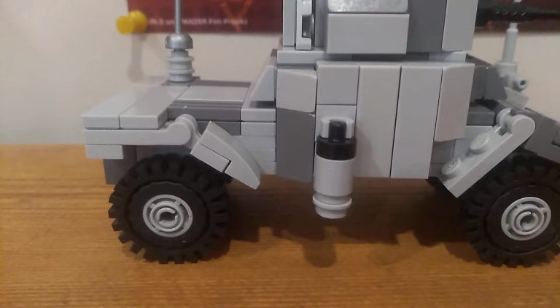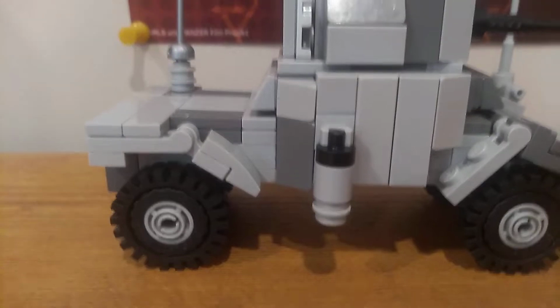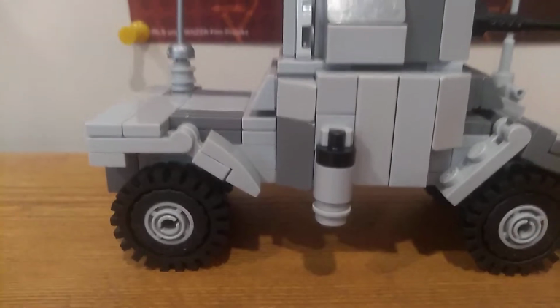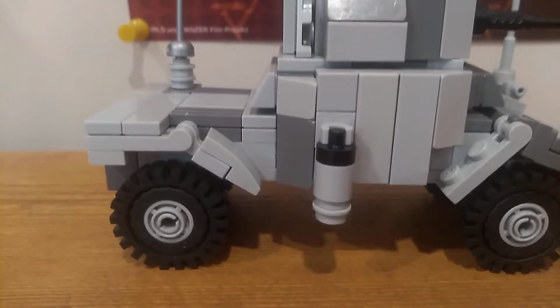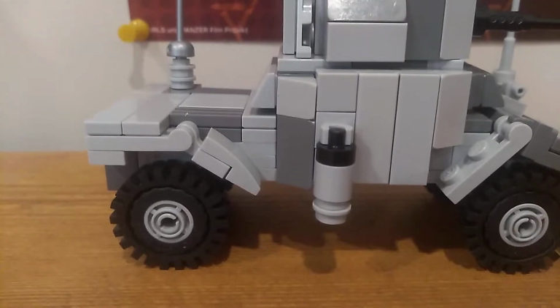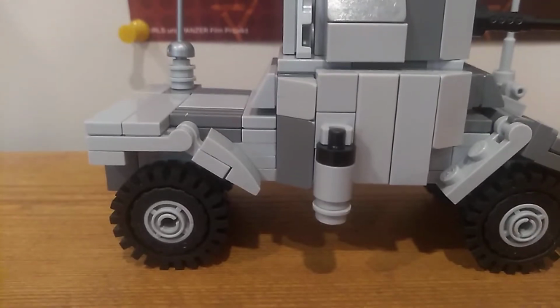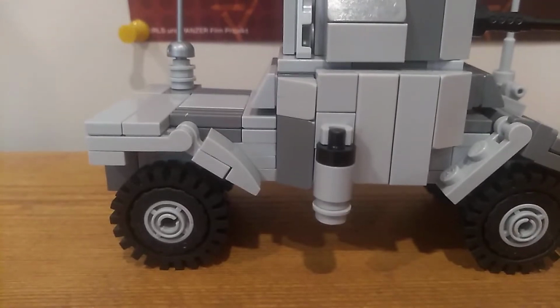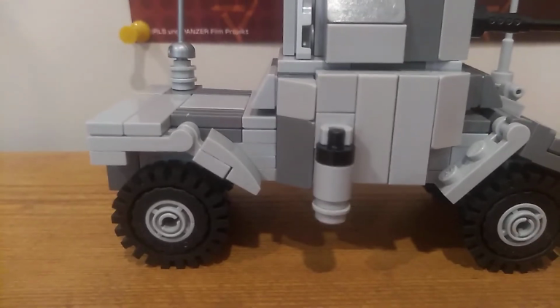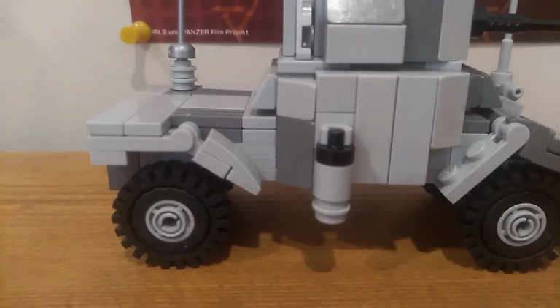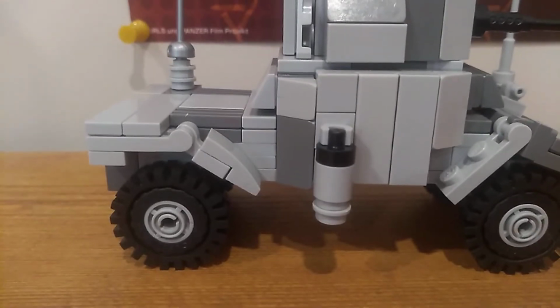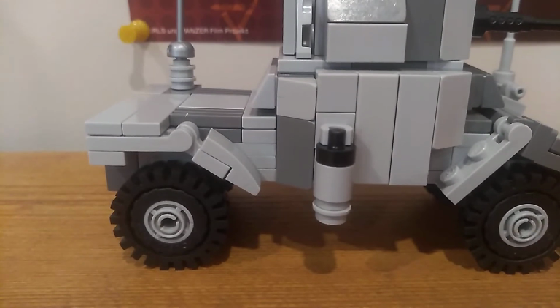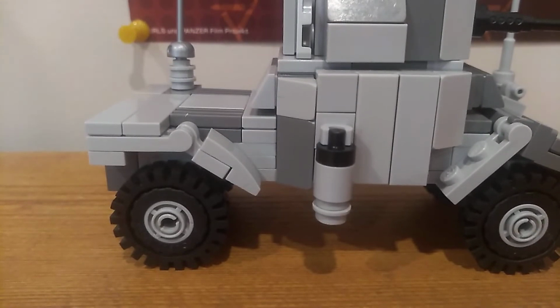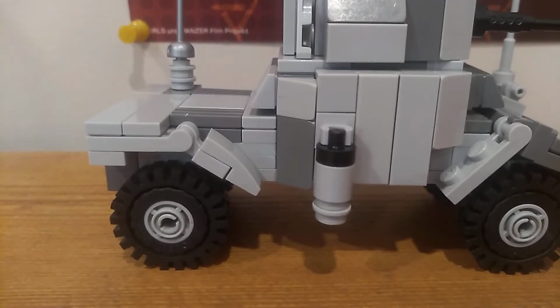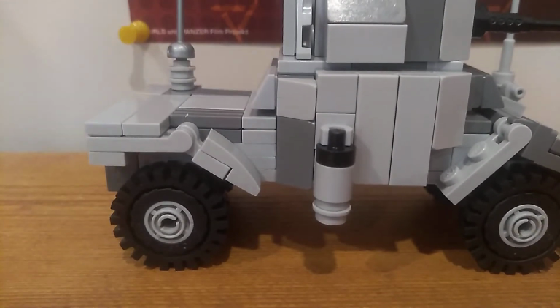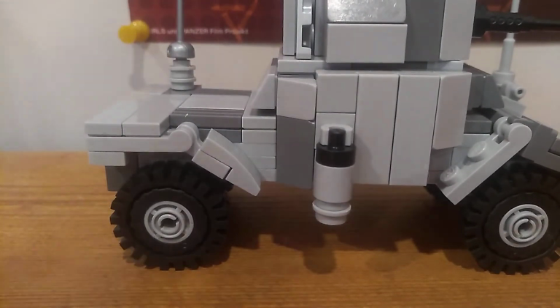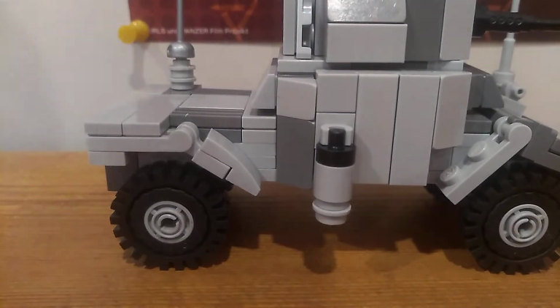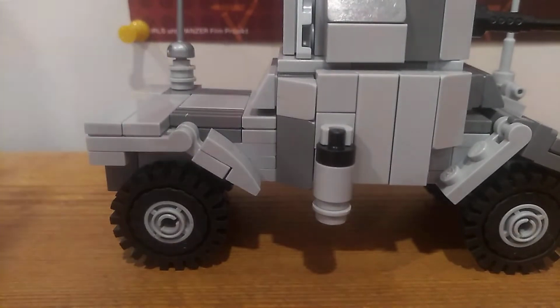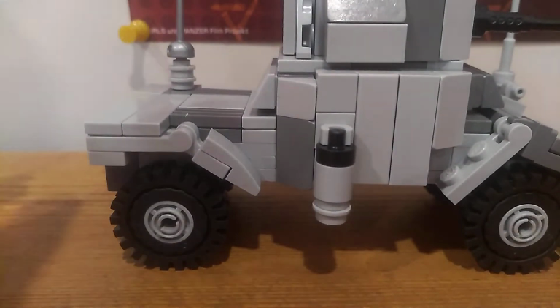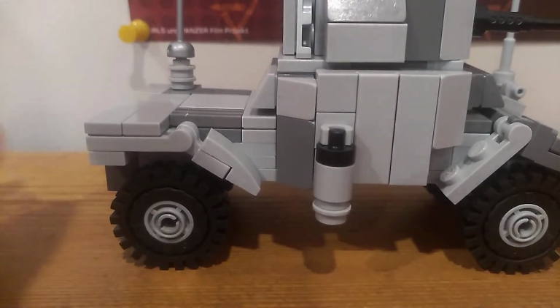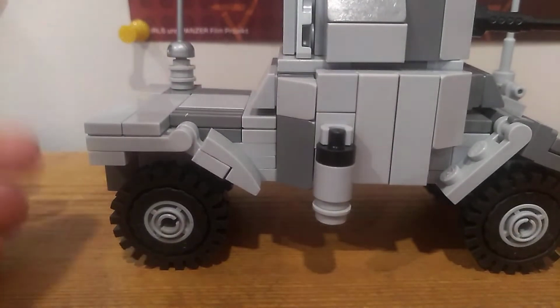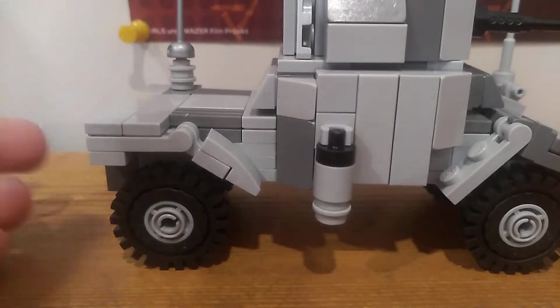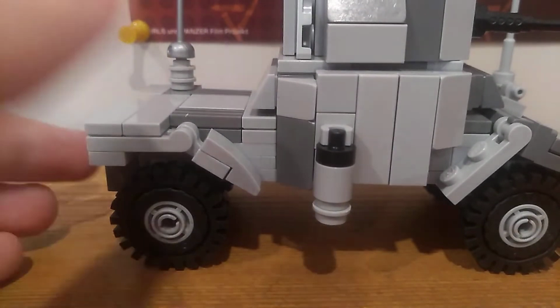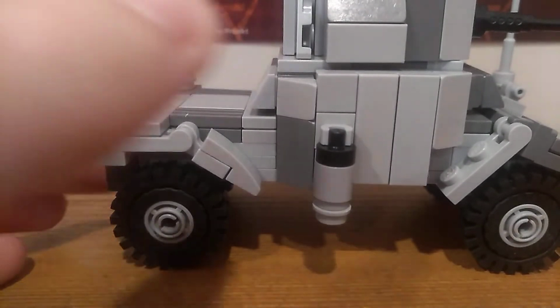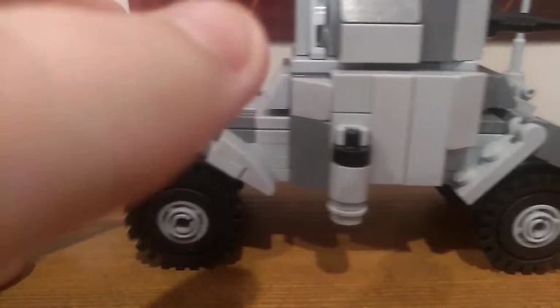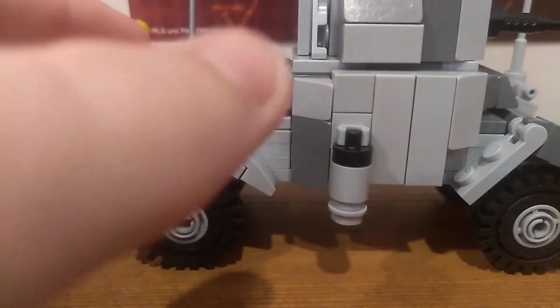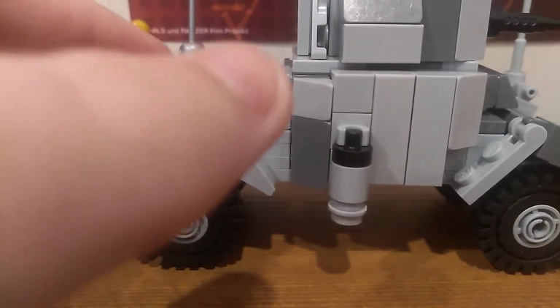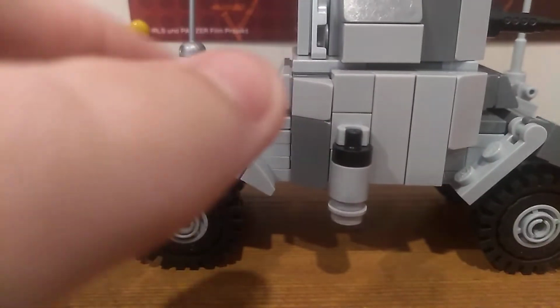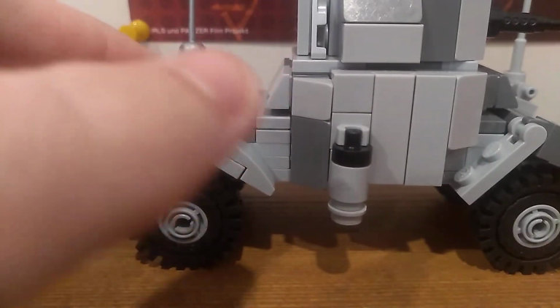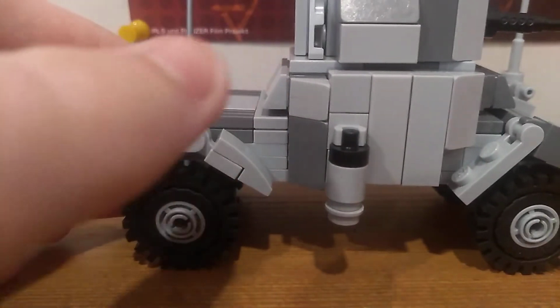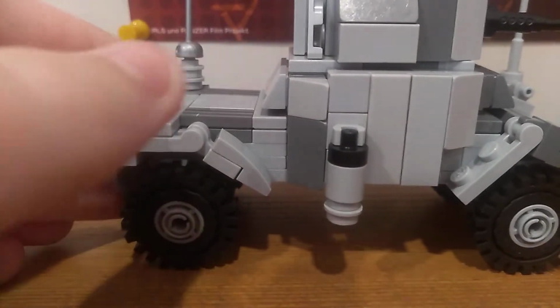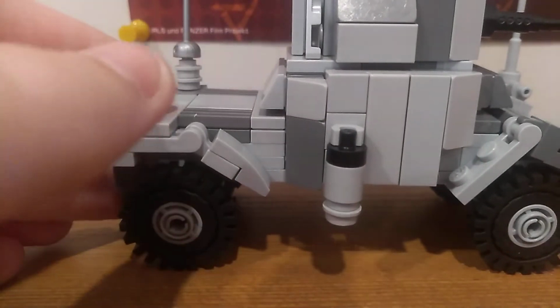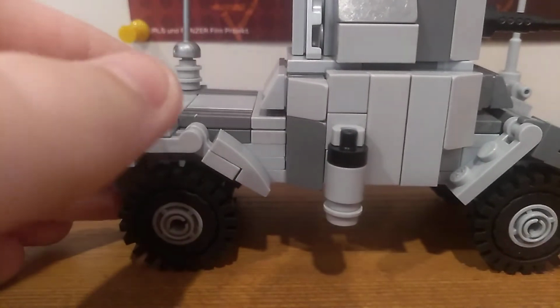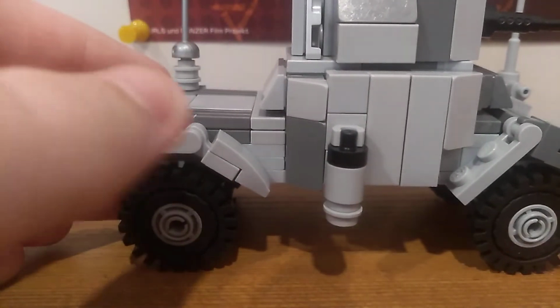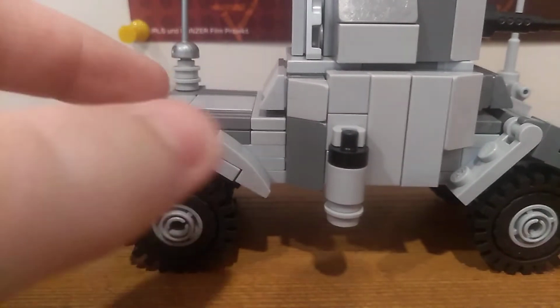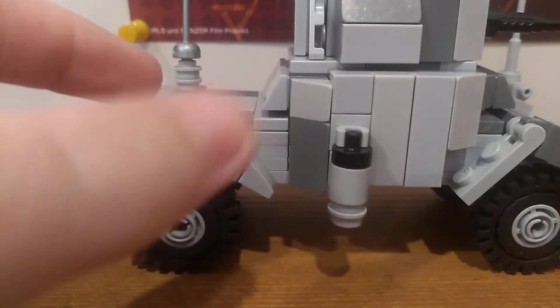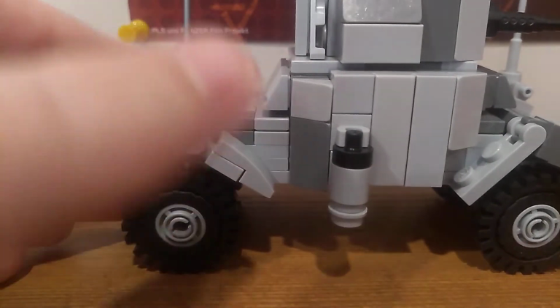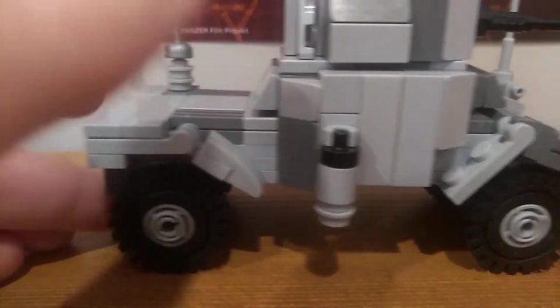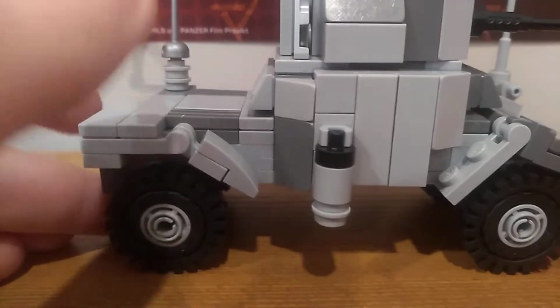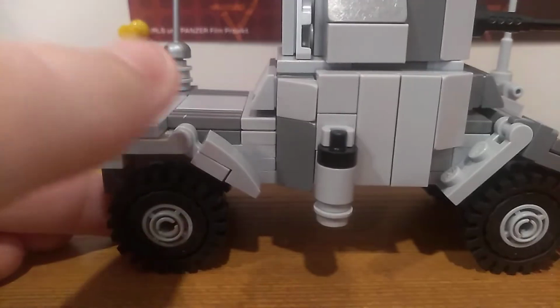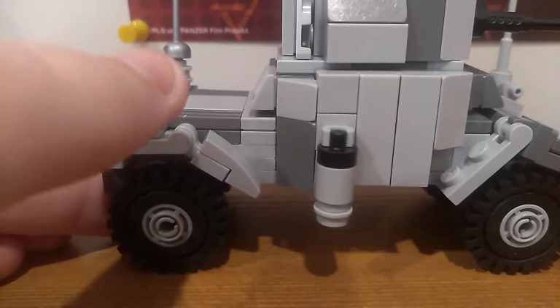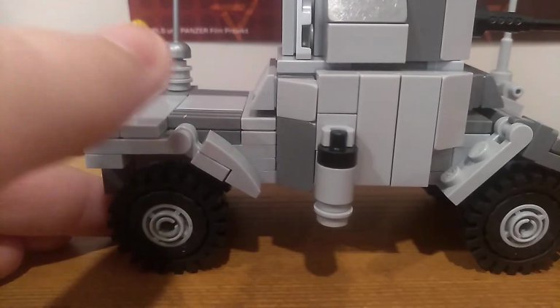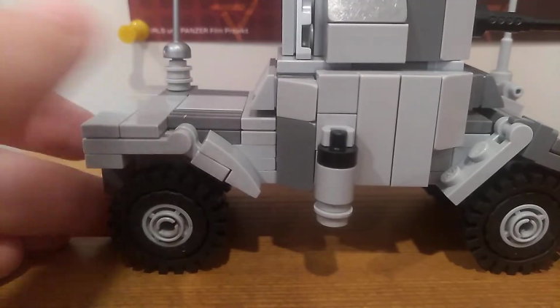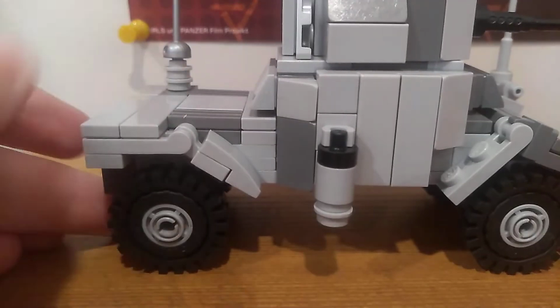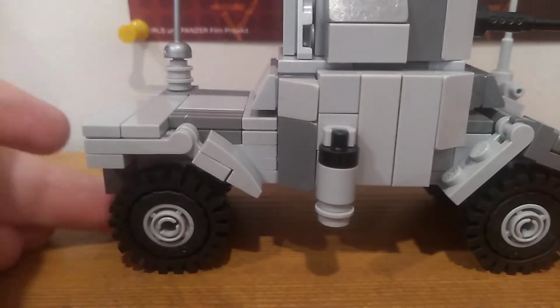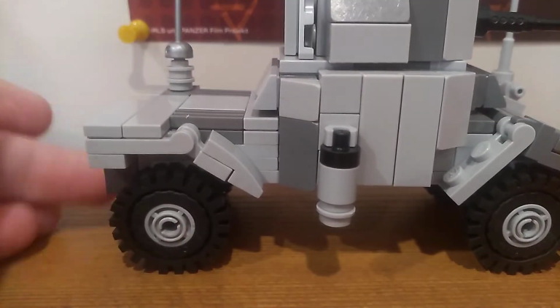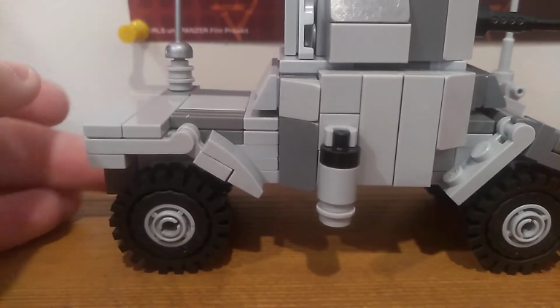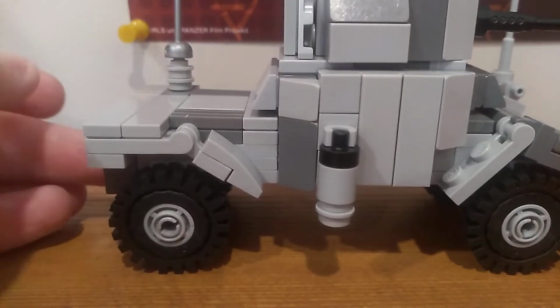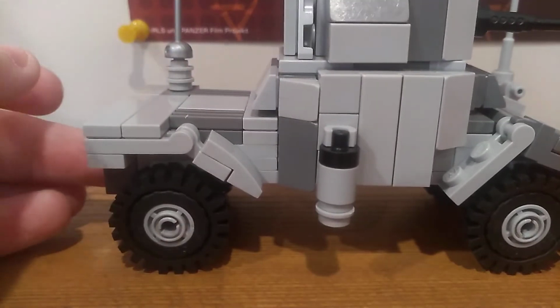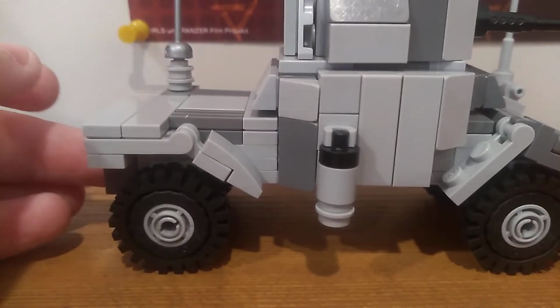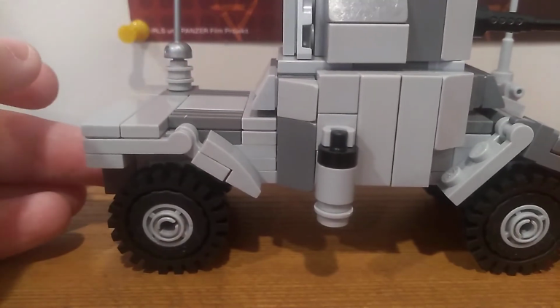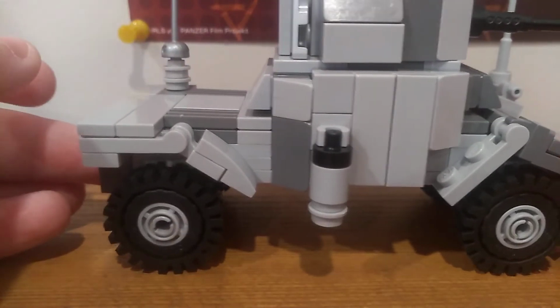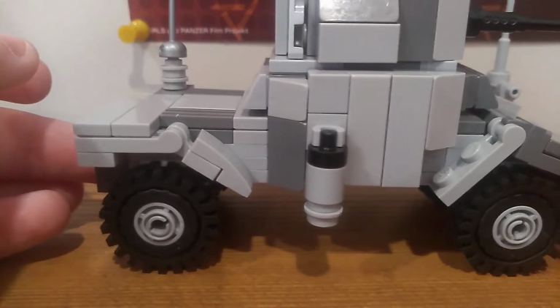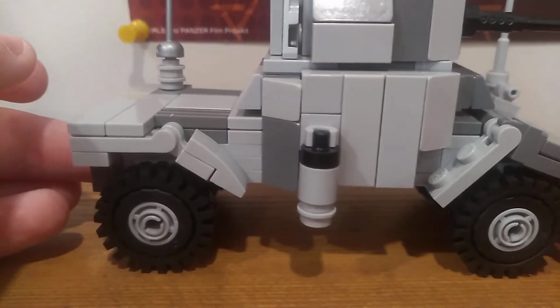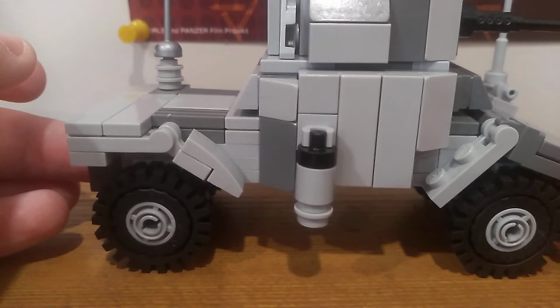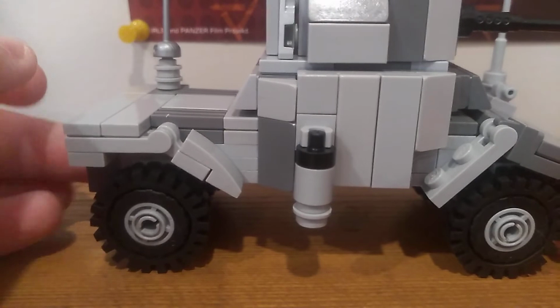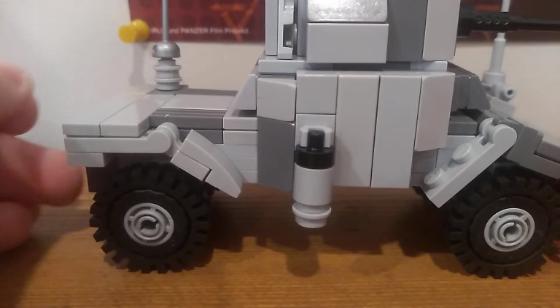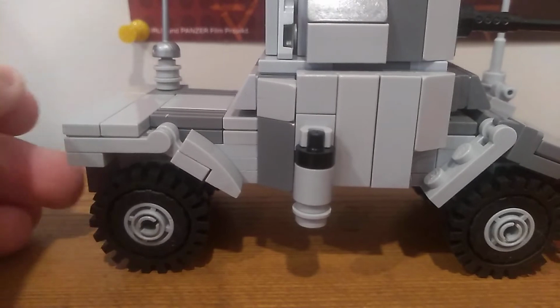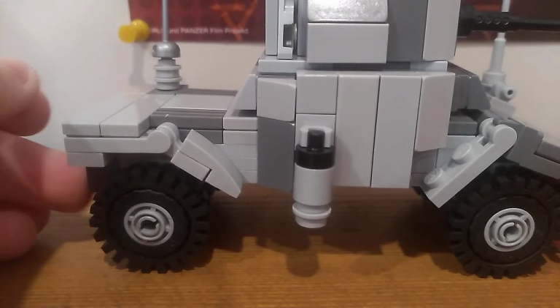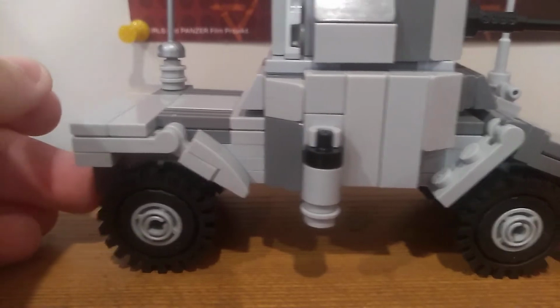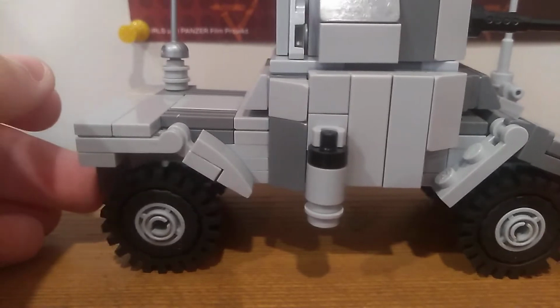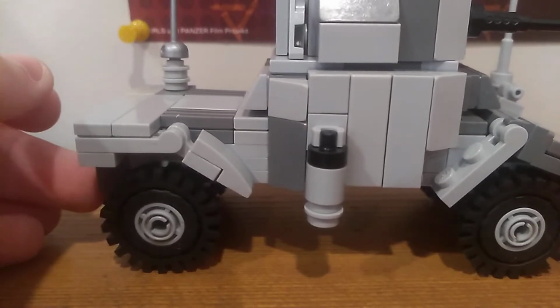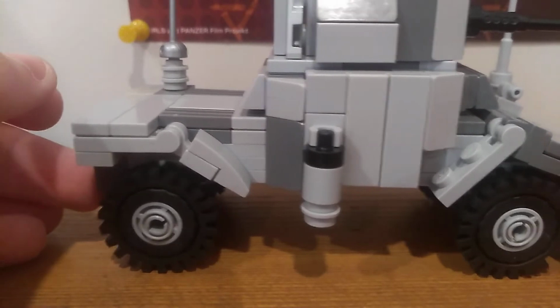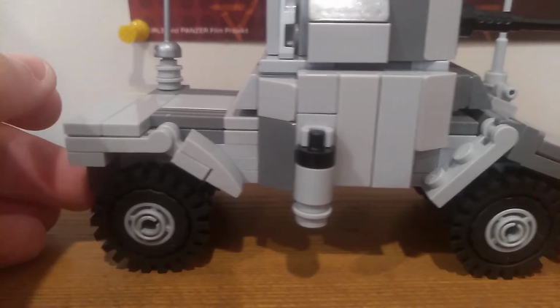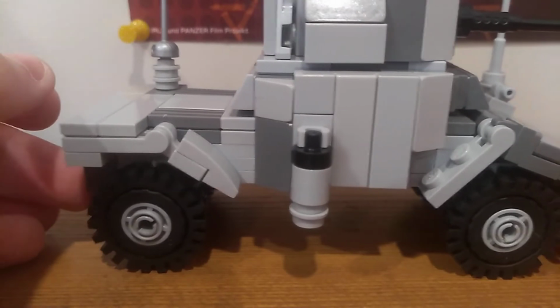Hello, it's me, the Canadian Churchill here, and I'm reviewing the Panhard Armored Car.